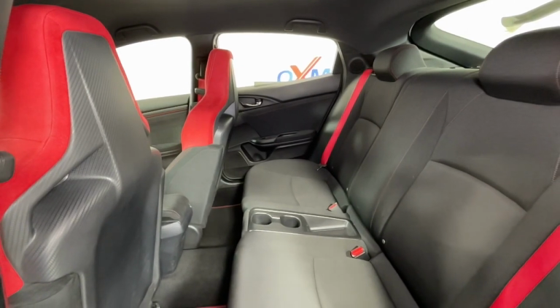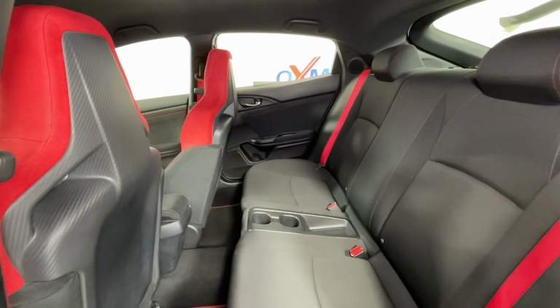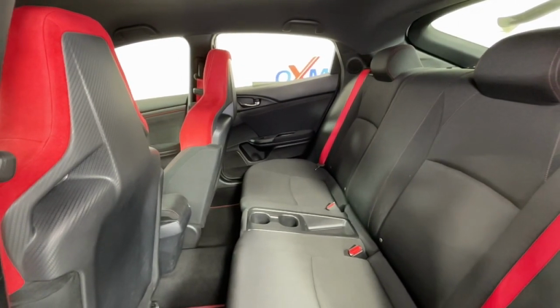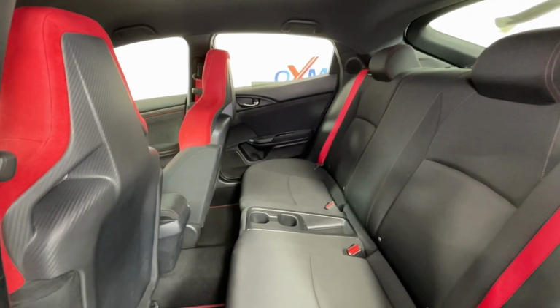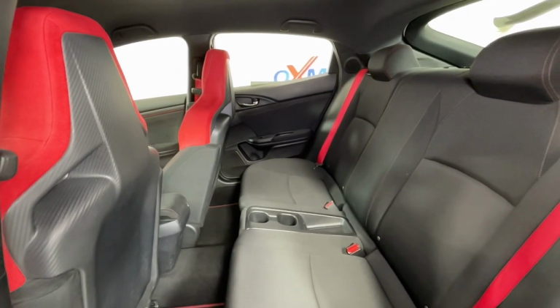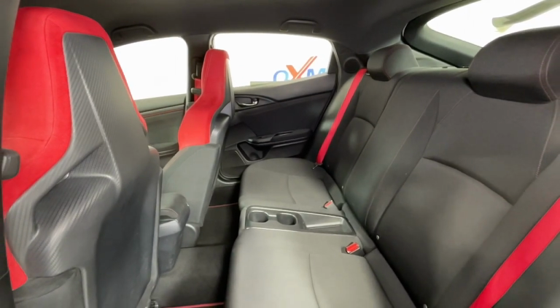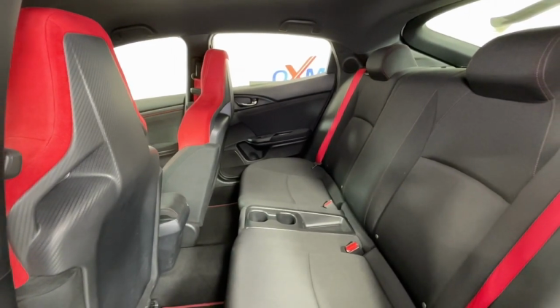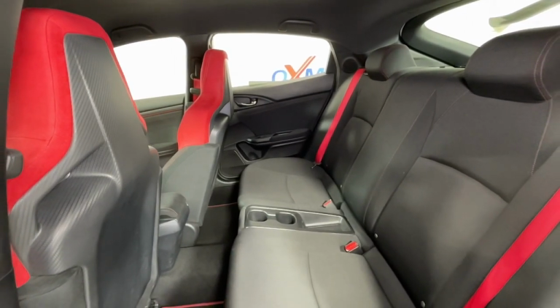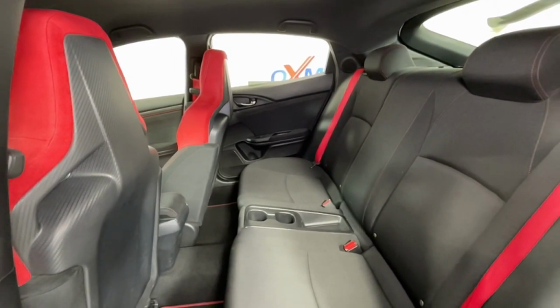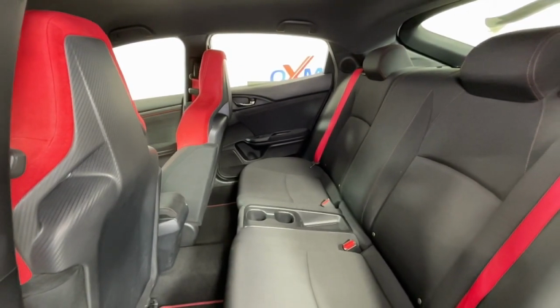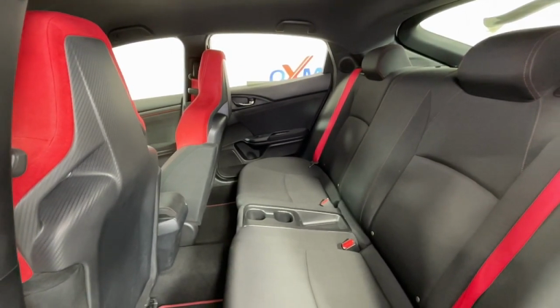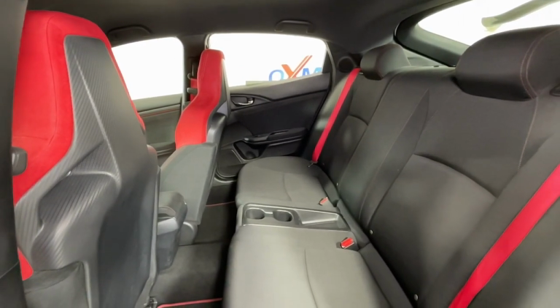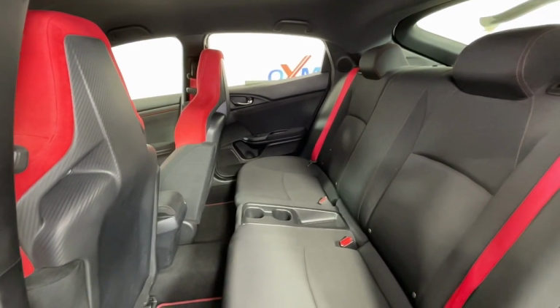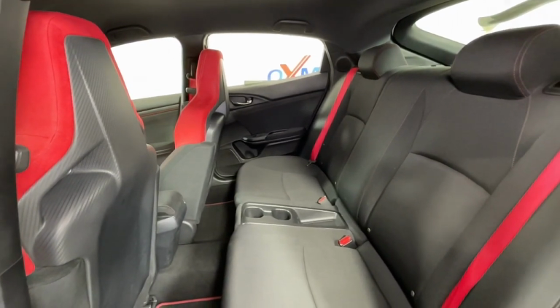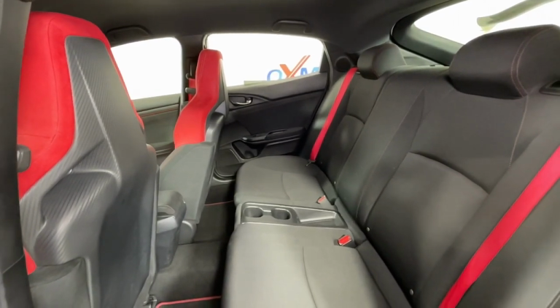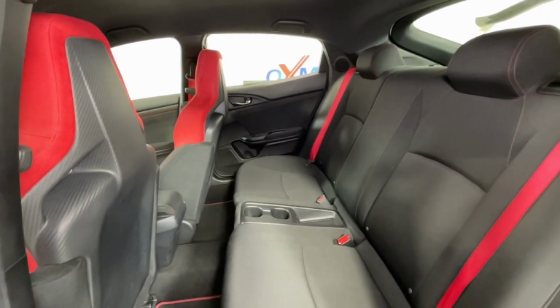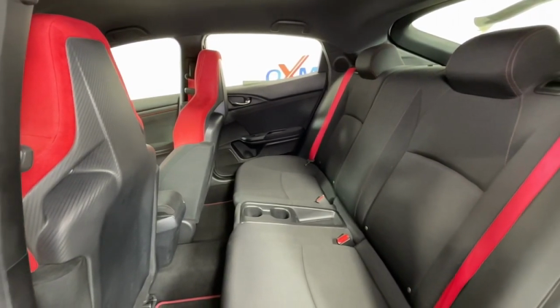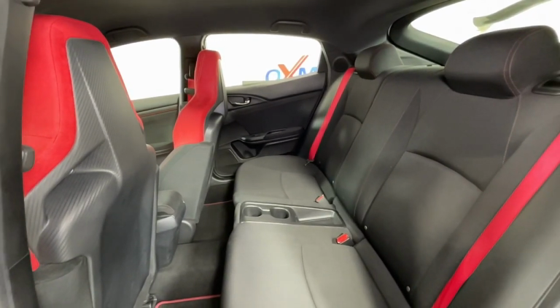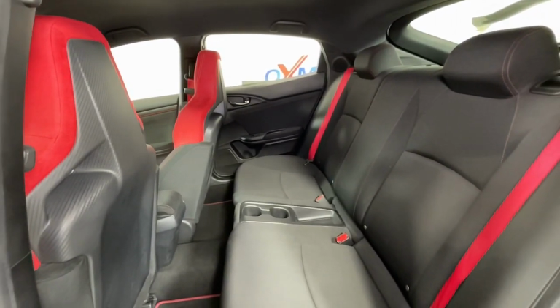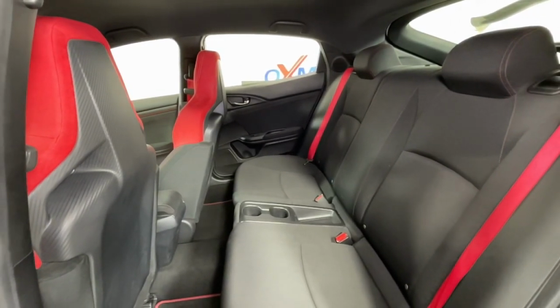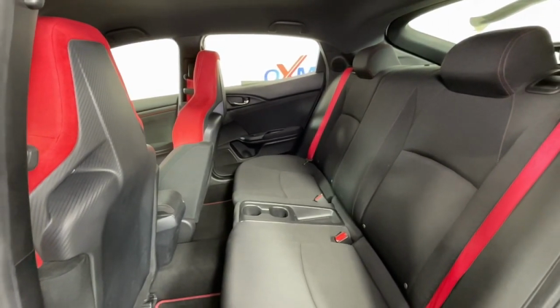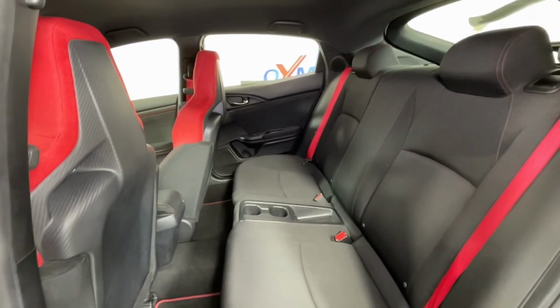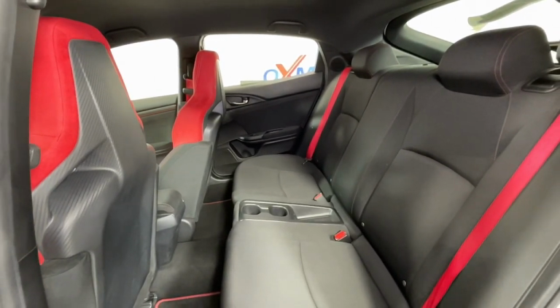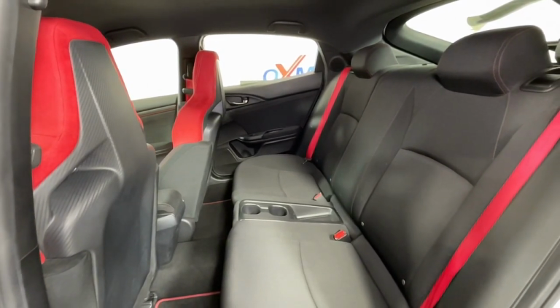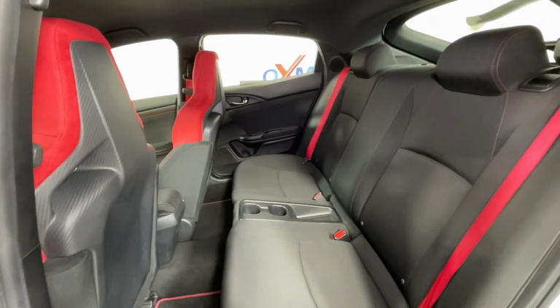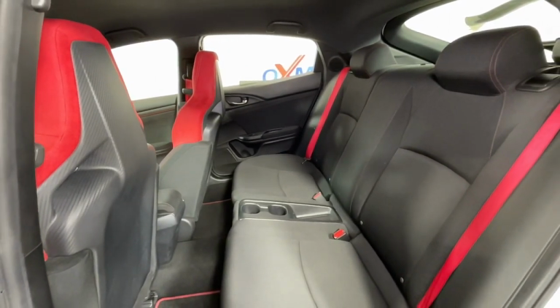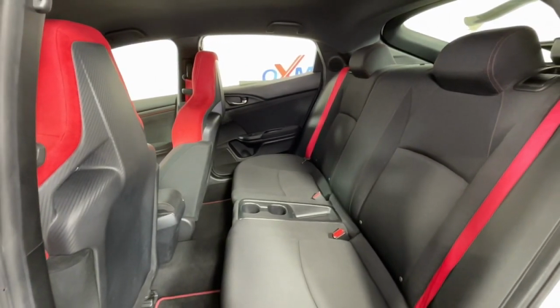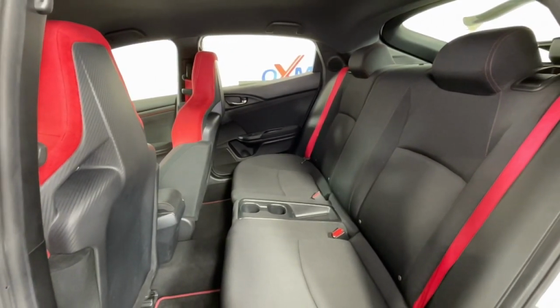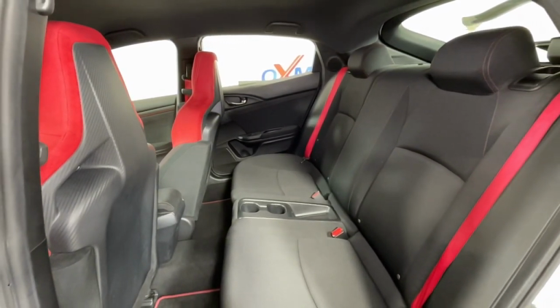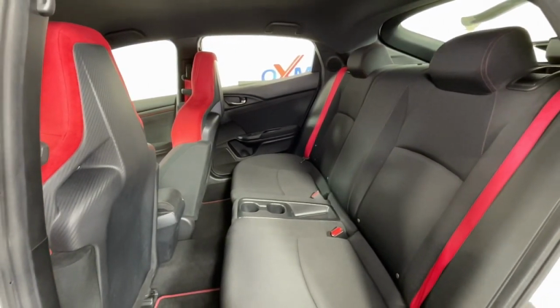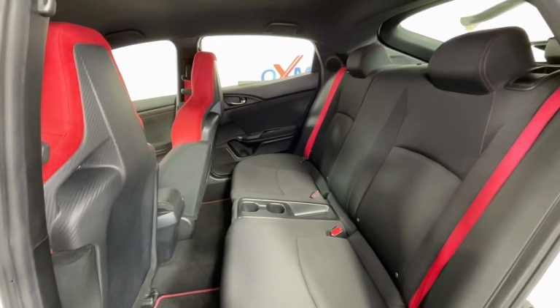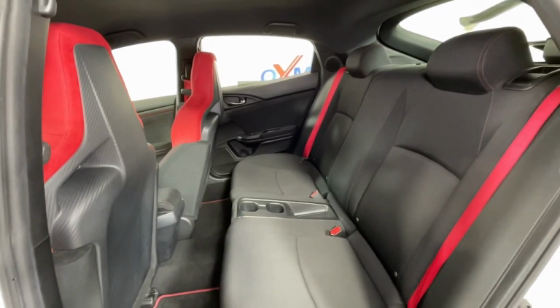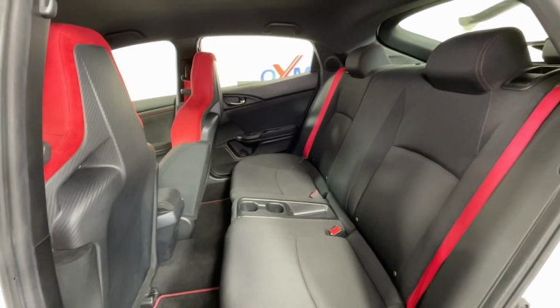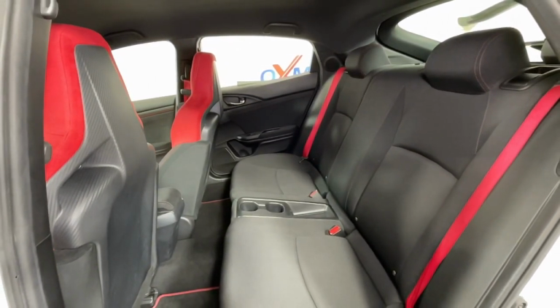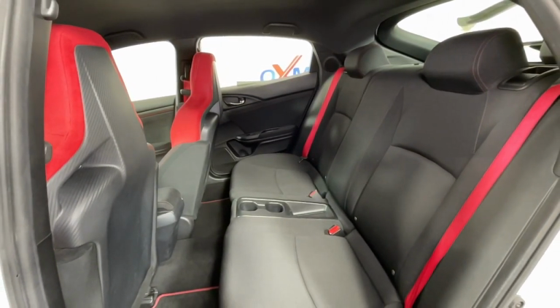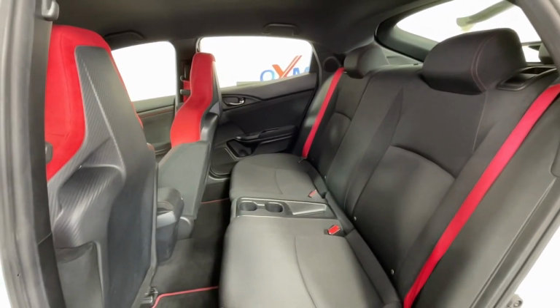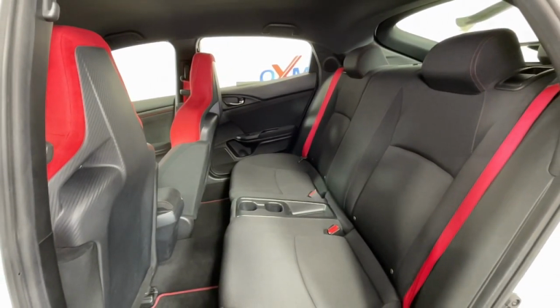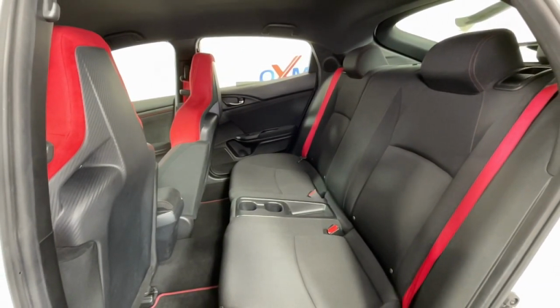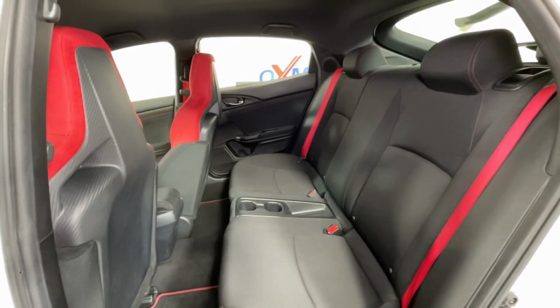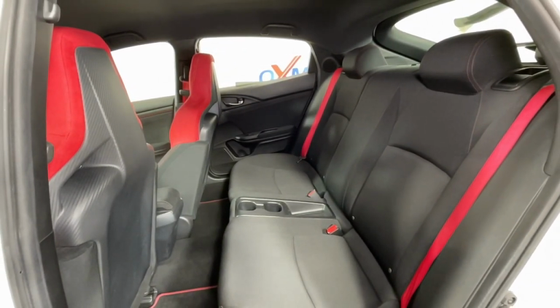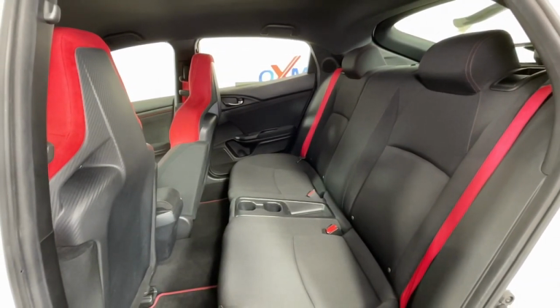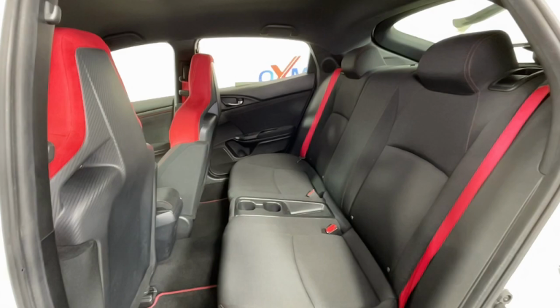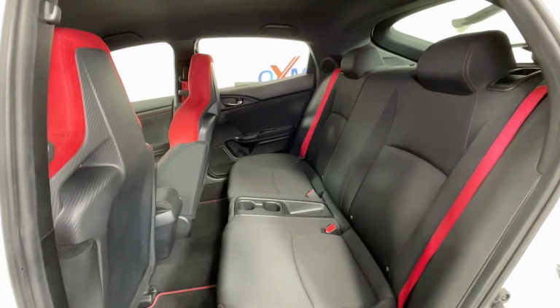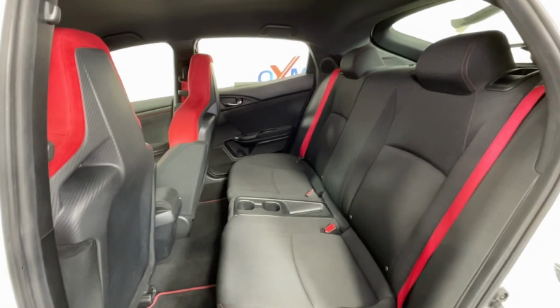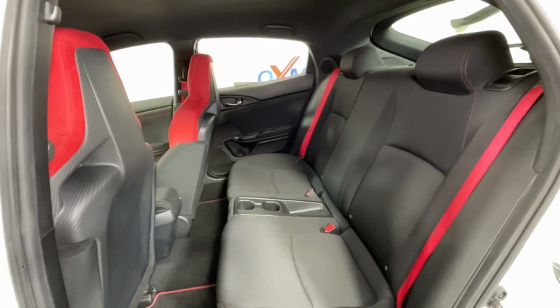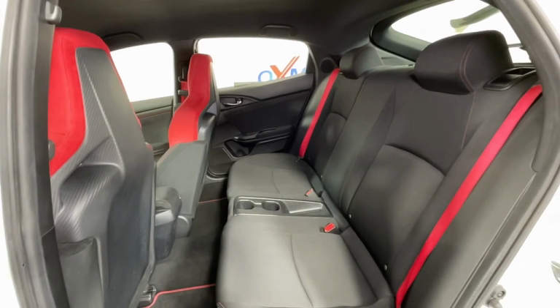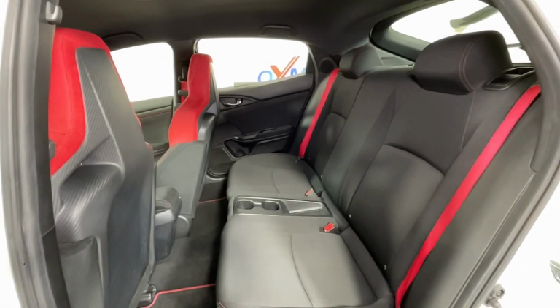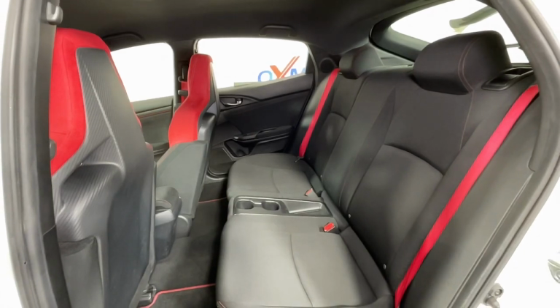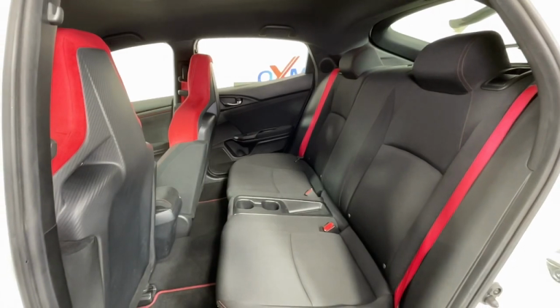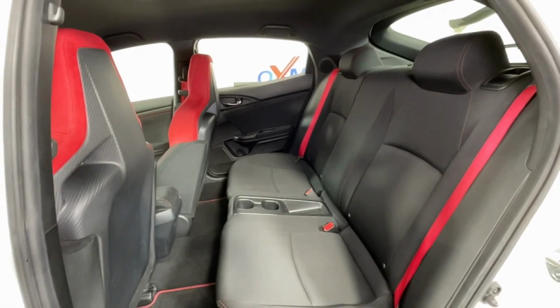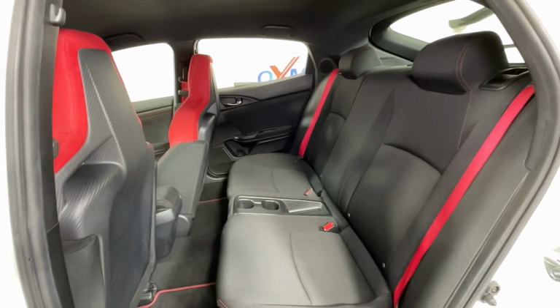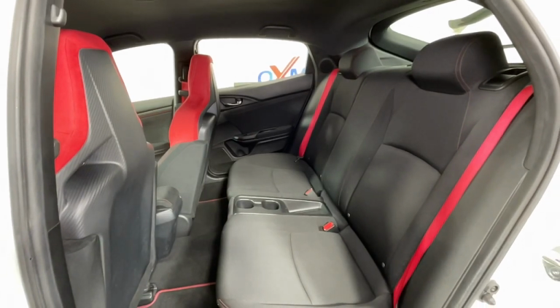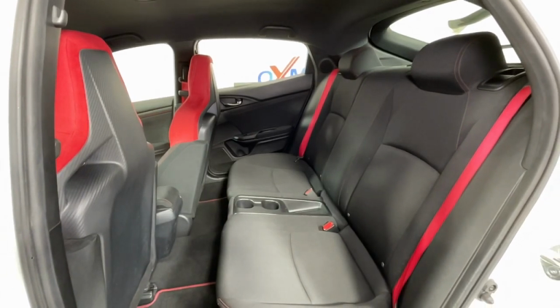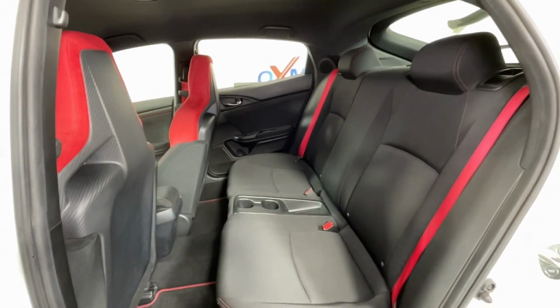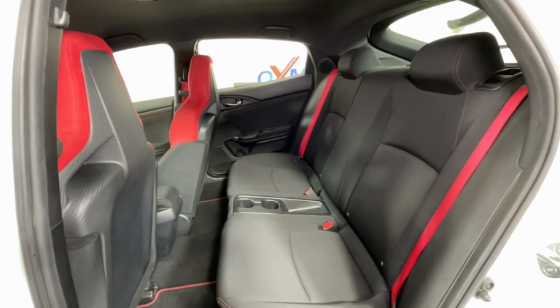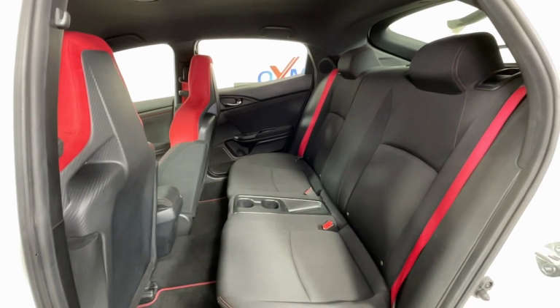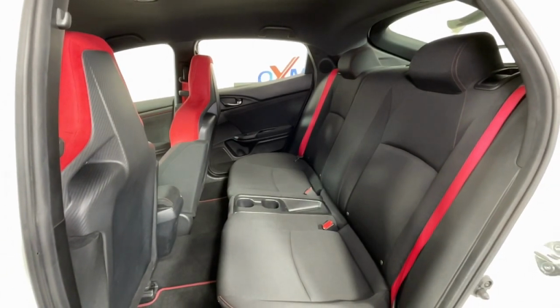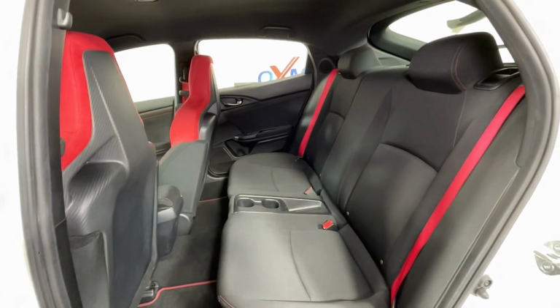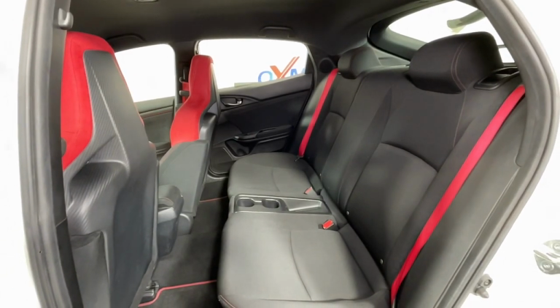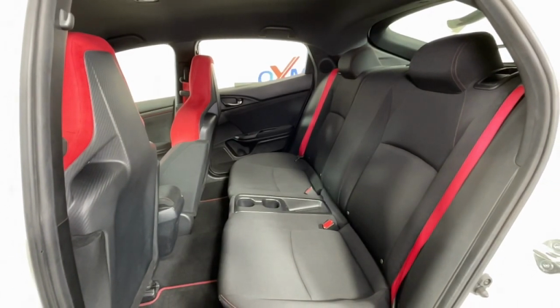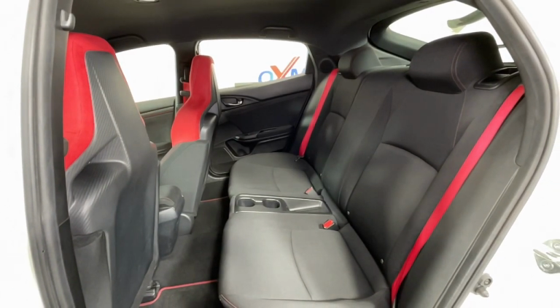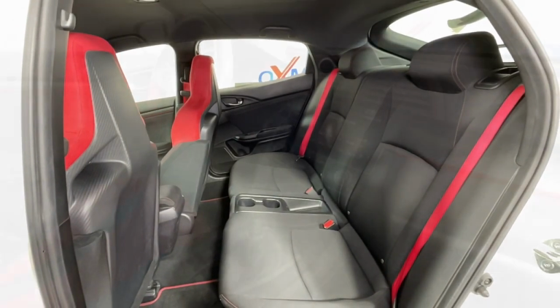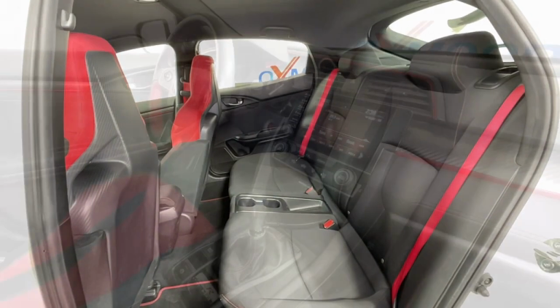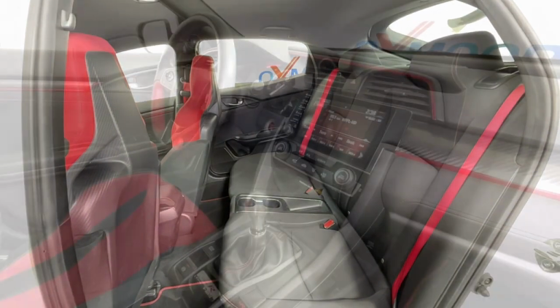Don't miss the chance to experience the heart-stopping performance of this Honda Civic Type R. We'll put you in the driver's seat.